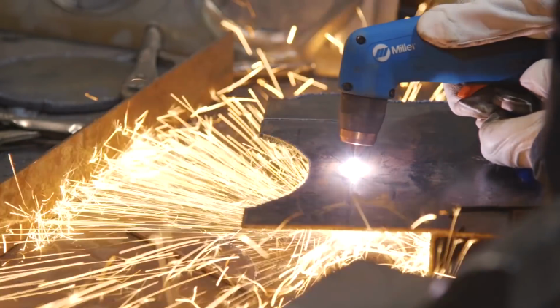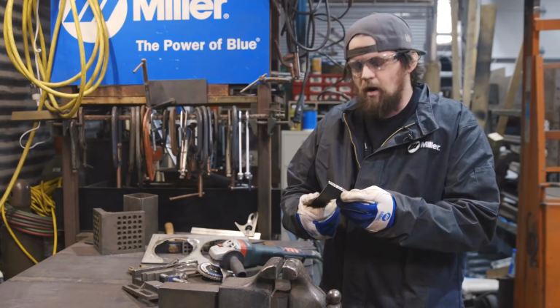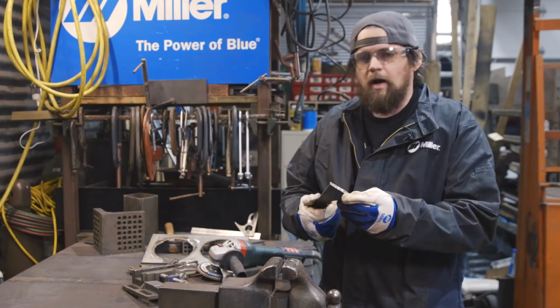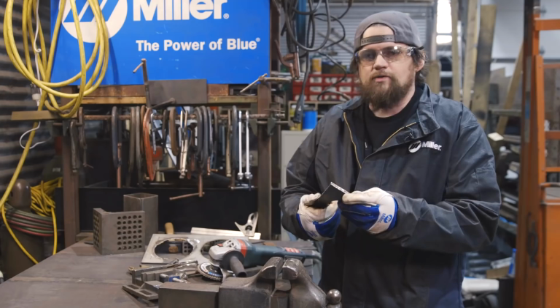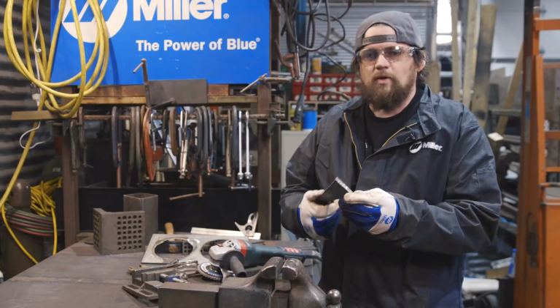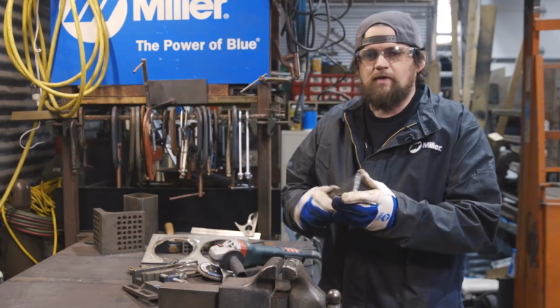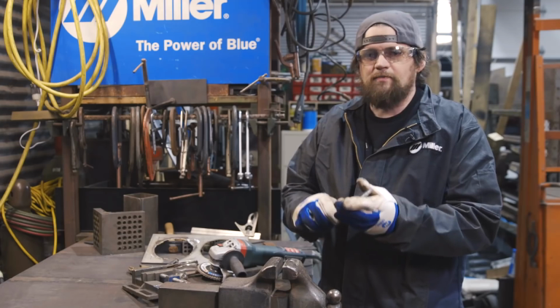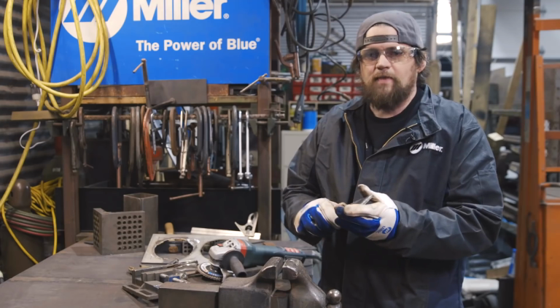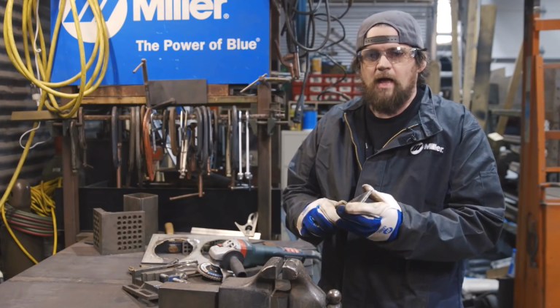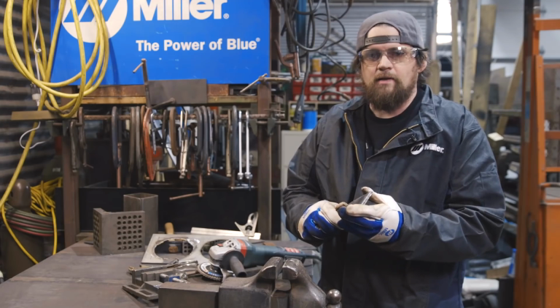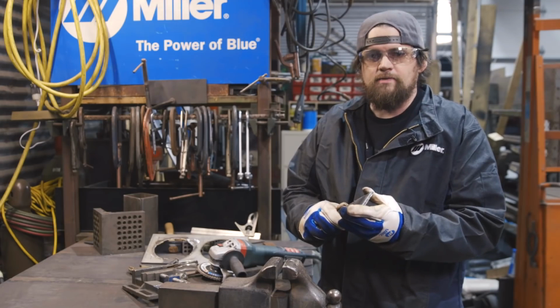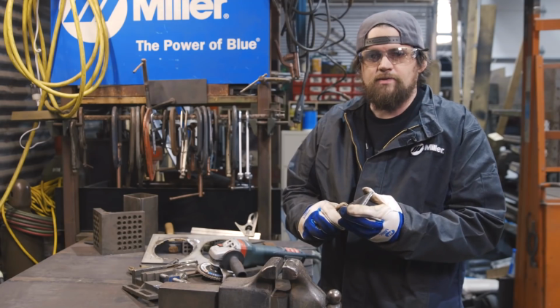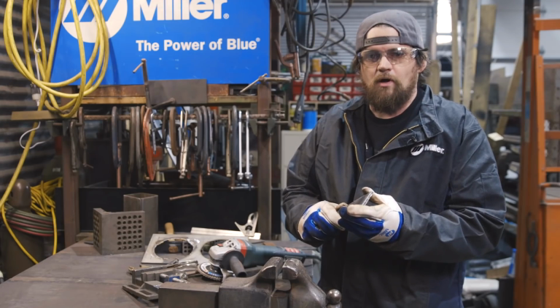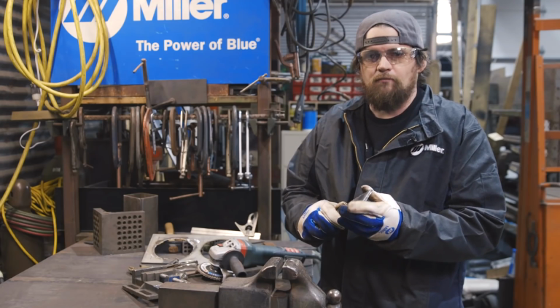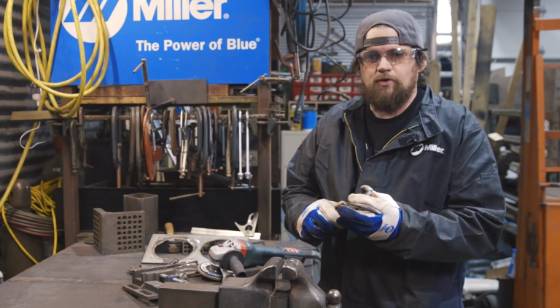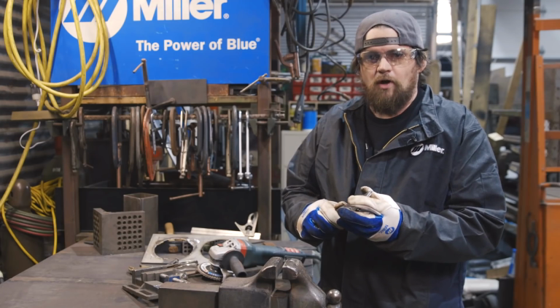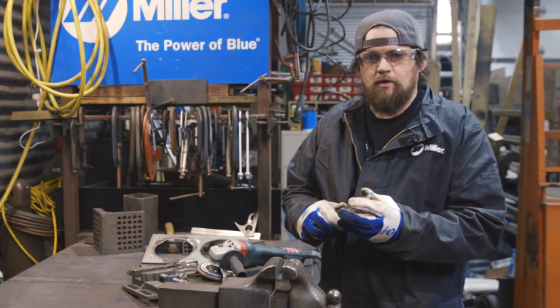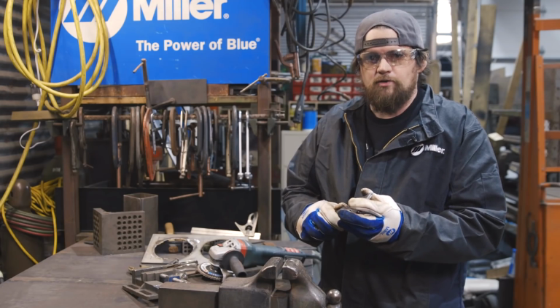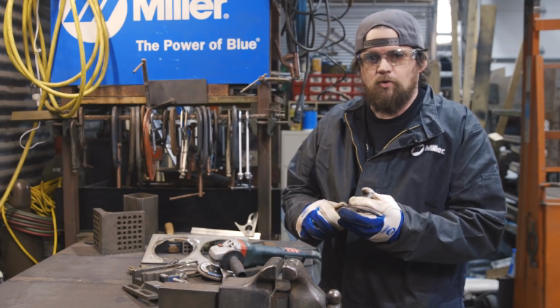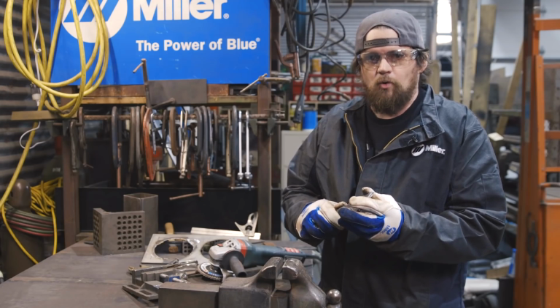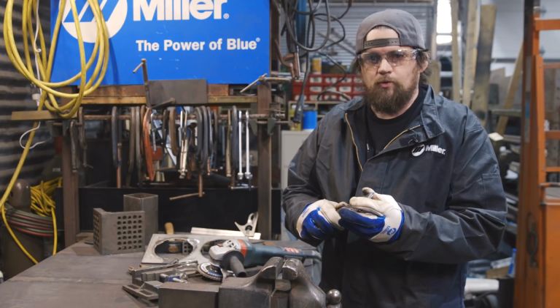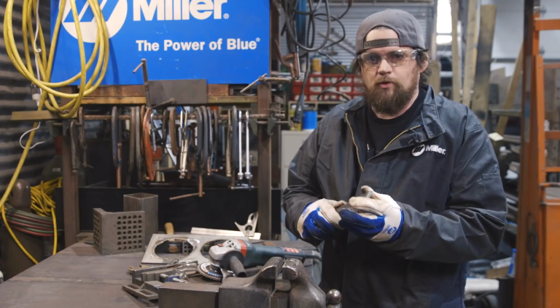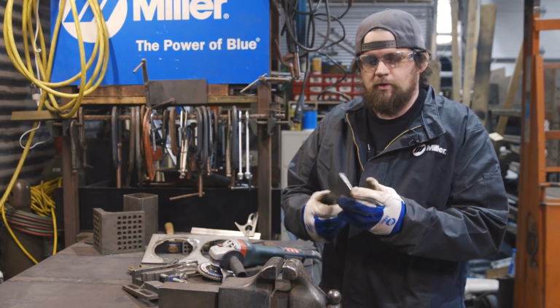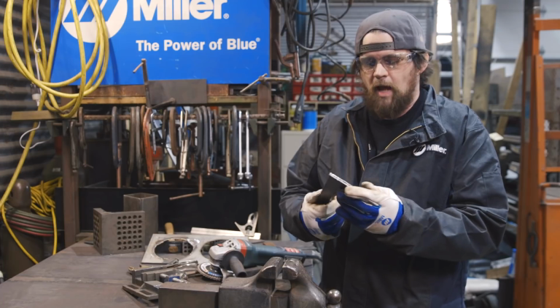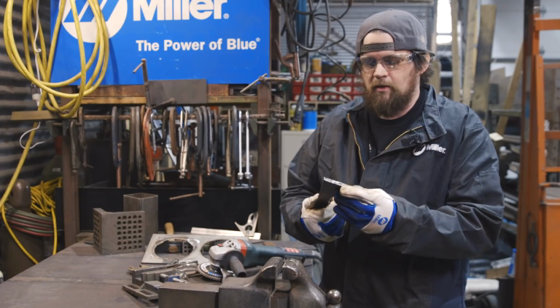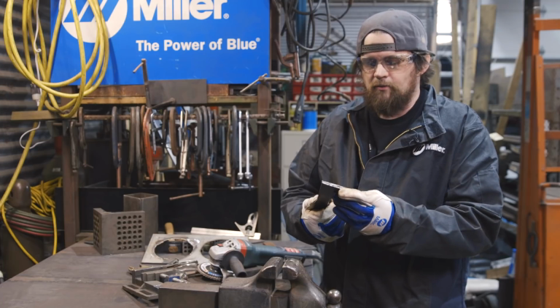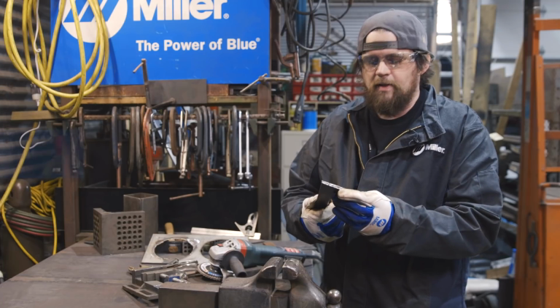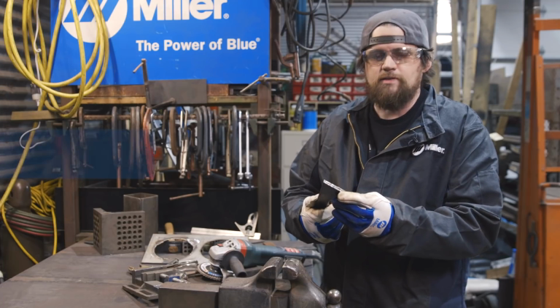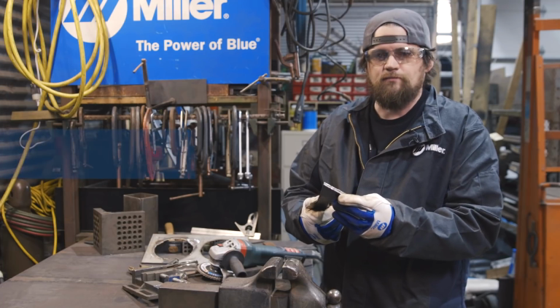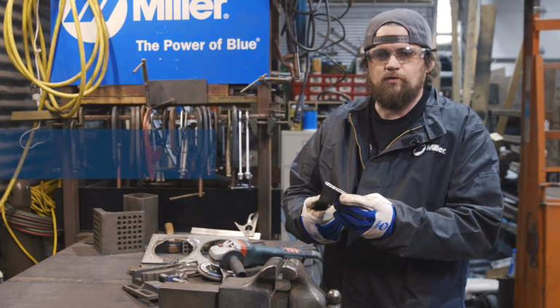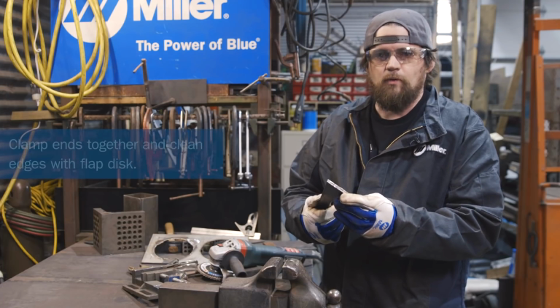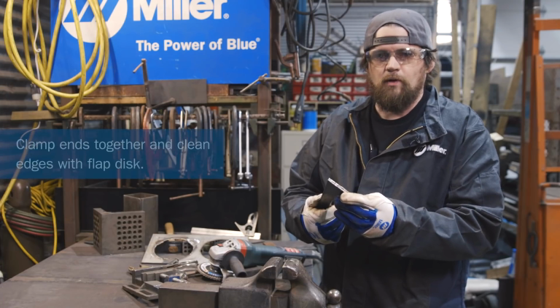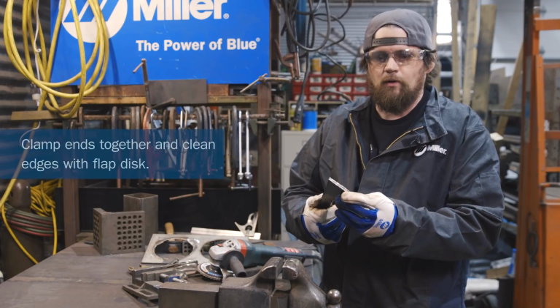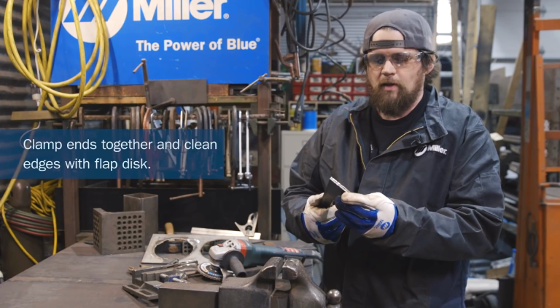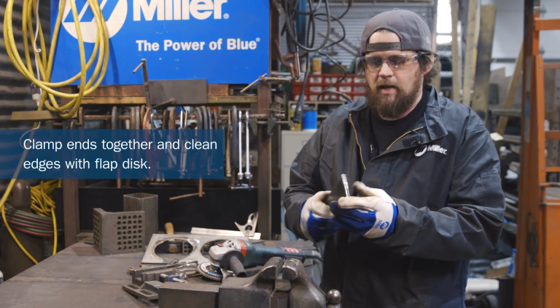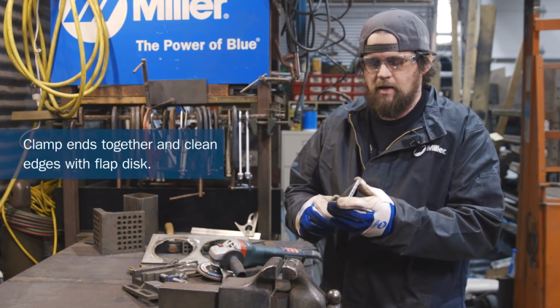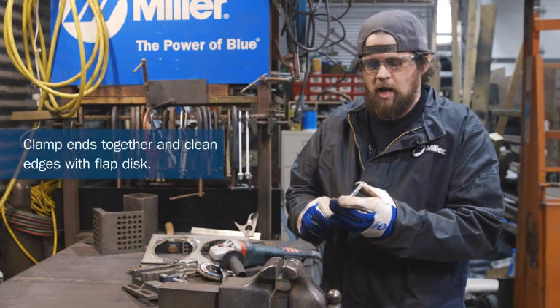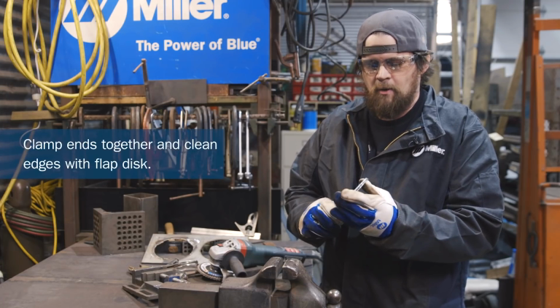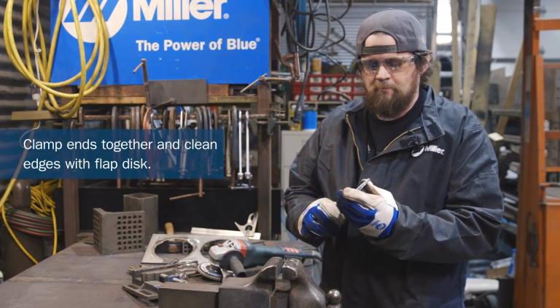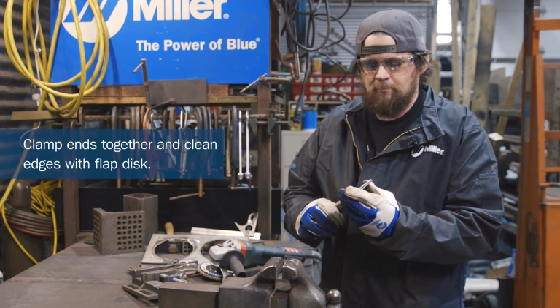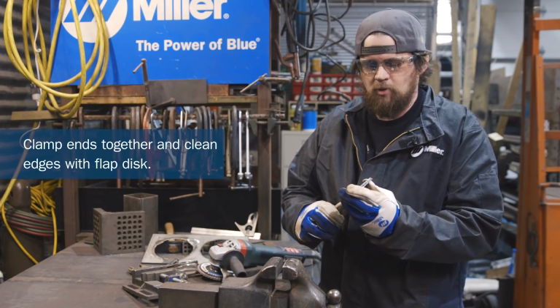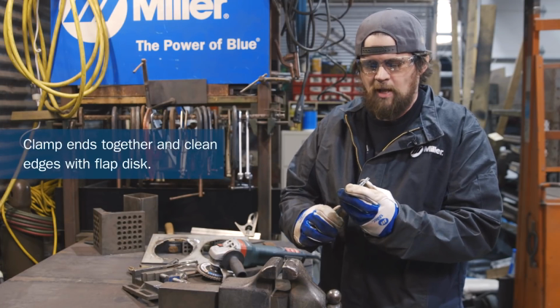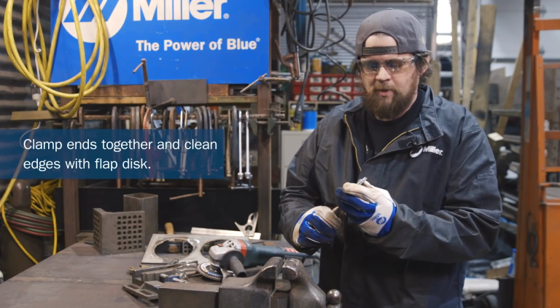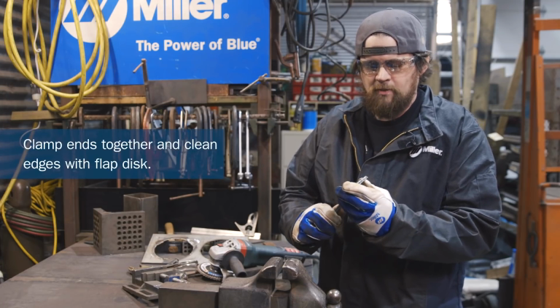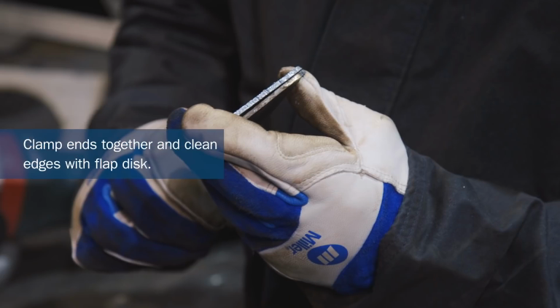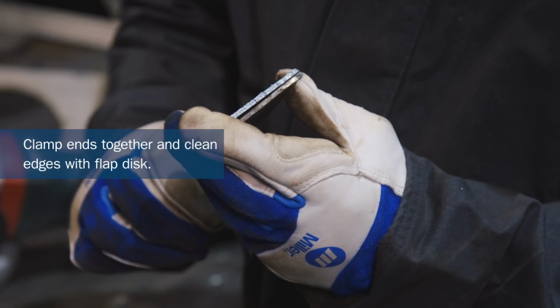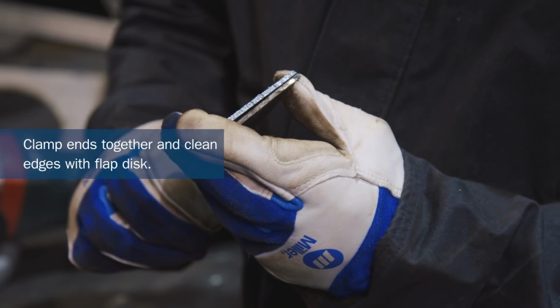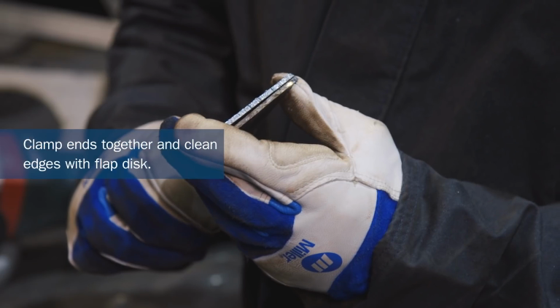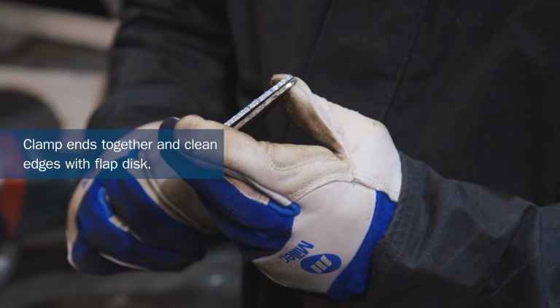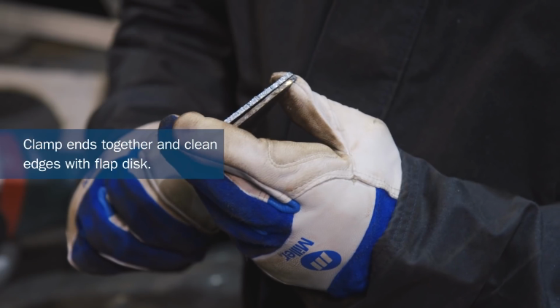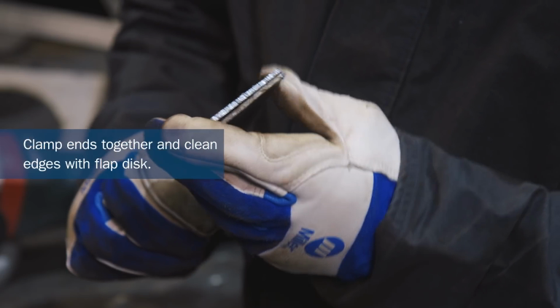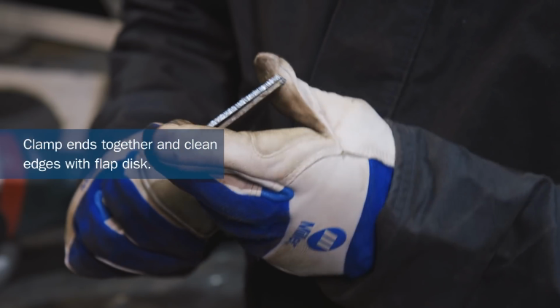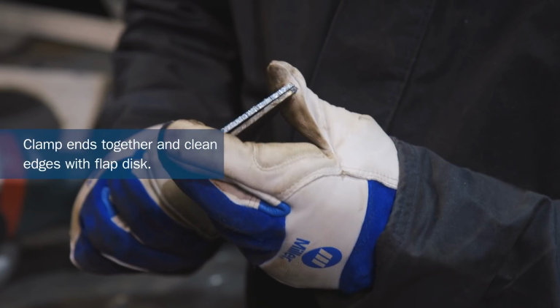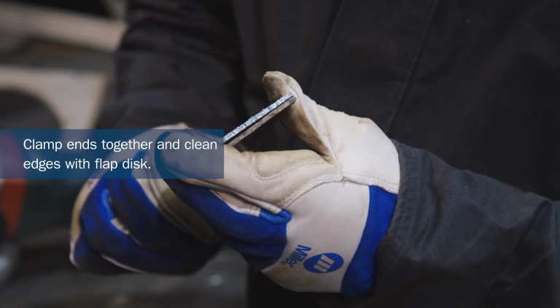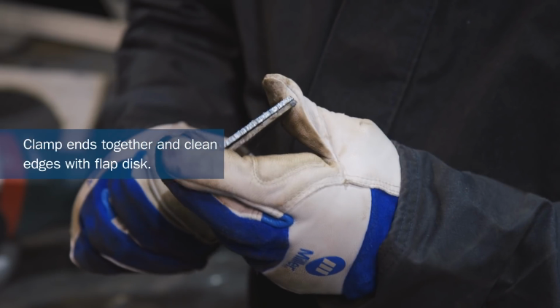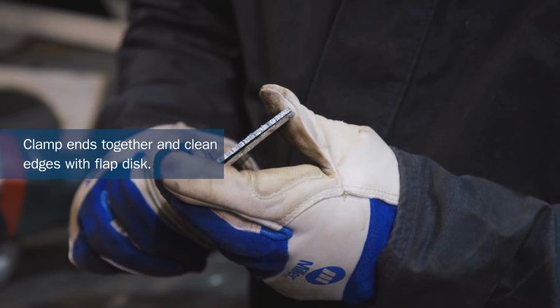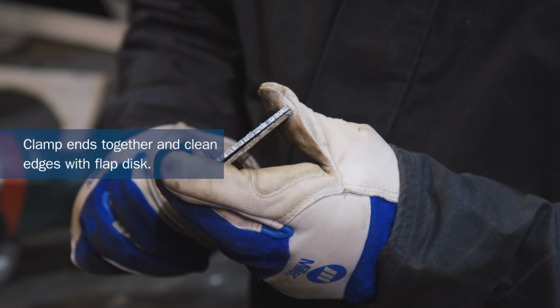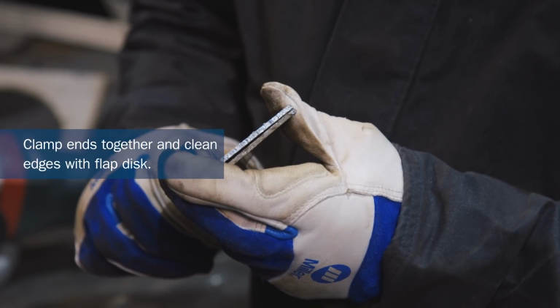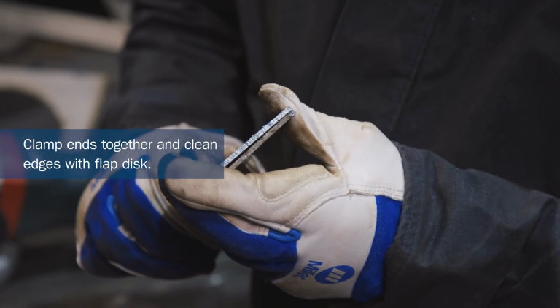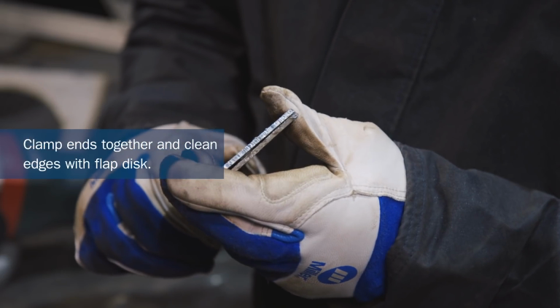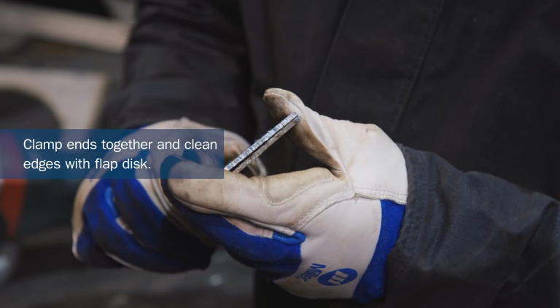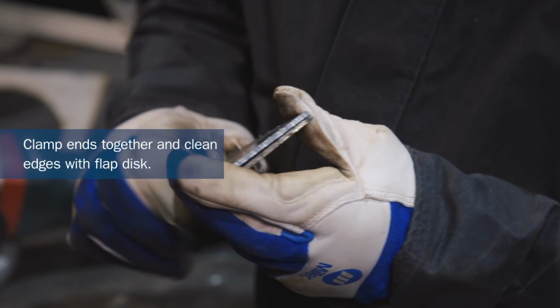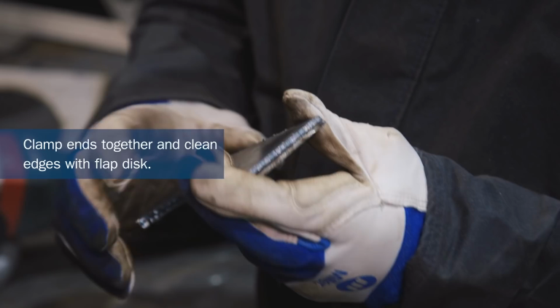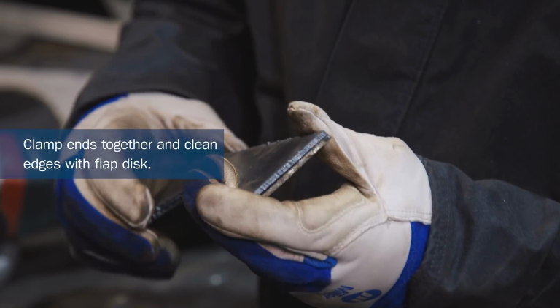I've got the ends of the dog dish holder — kind of the legs if you will — and I'm clamping them together to grind them to keep them symmetrical.